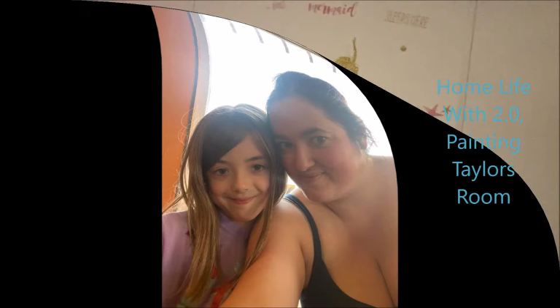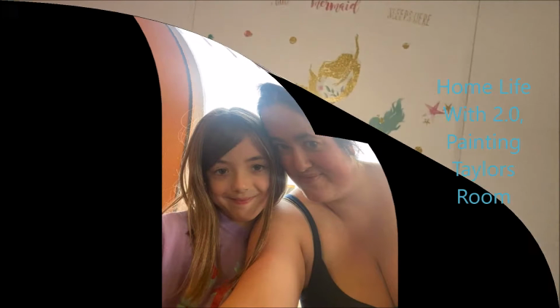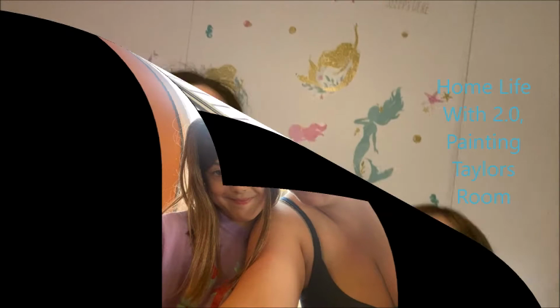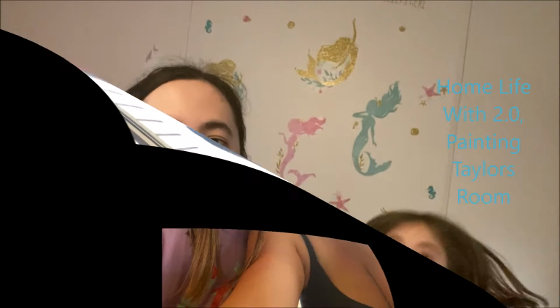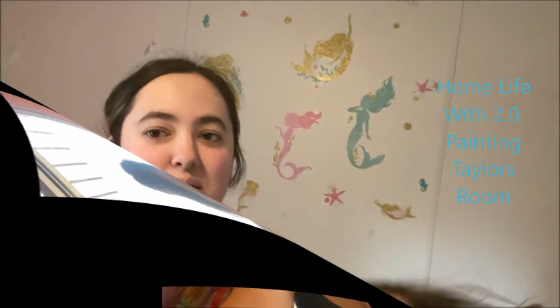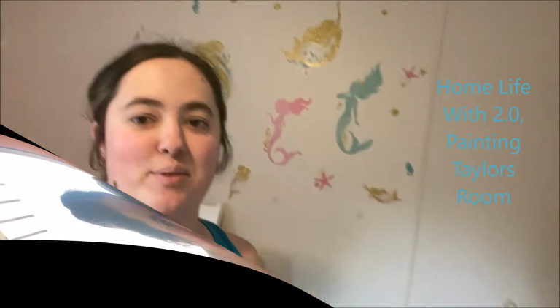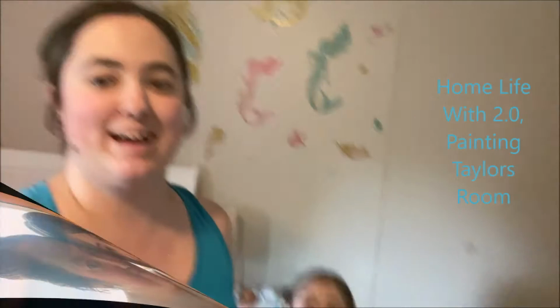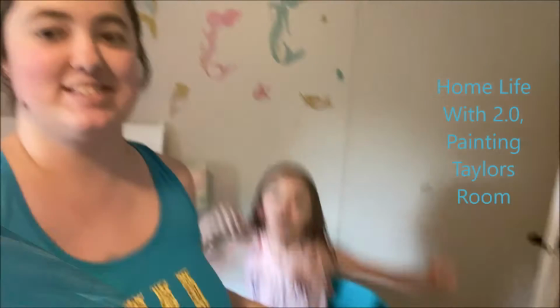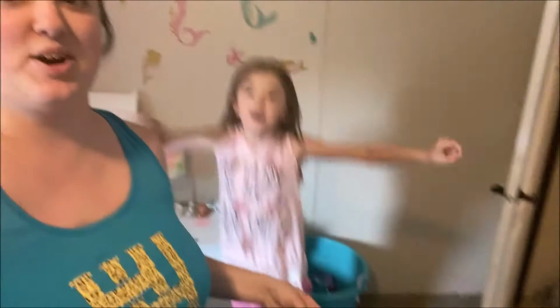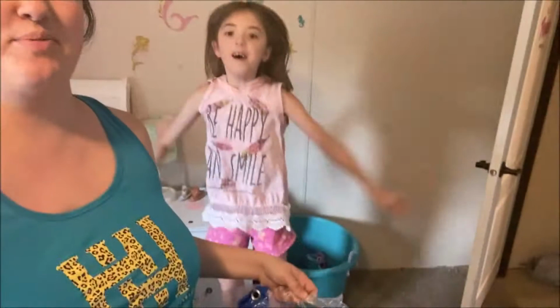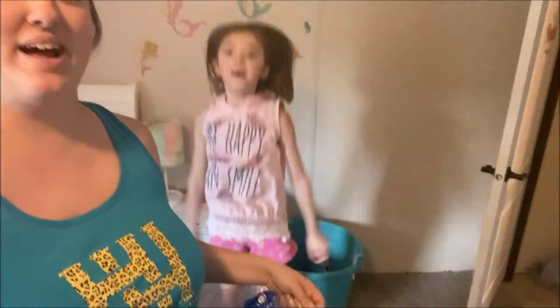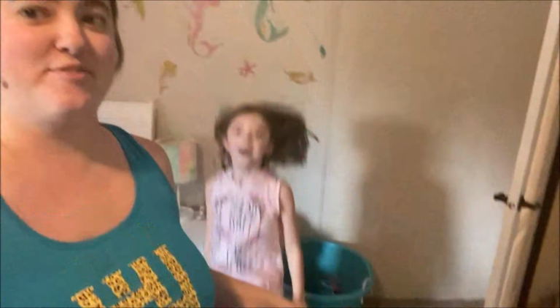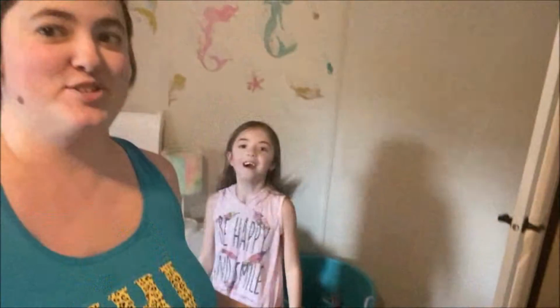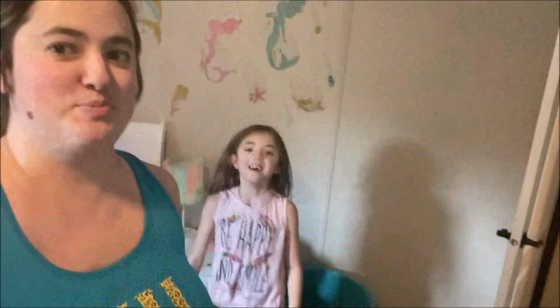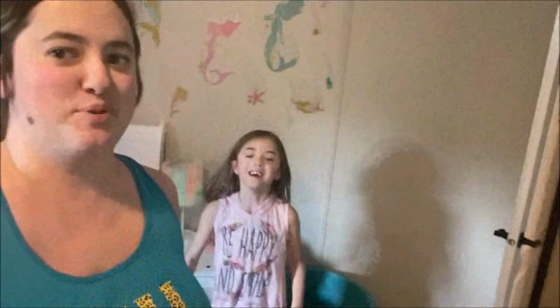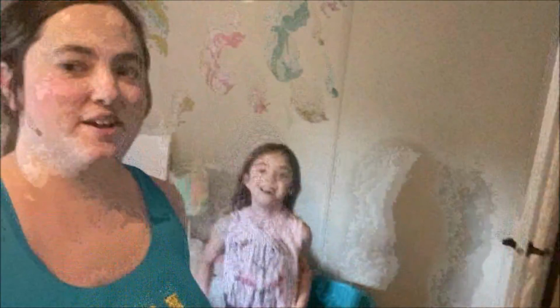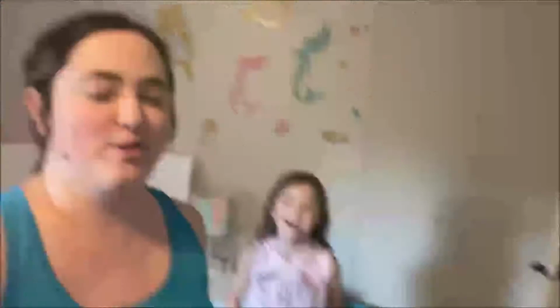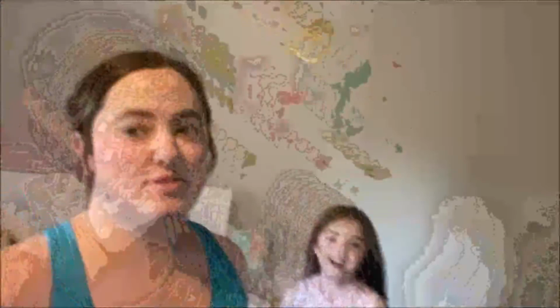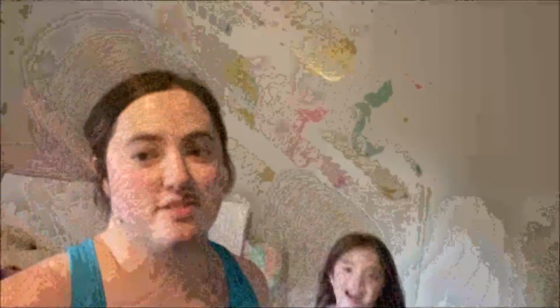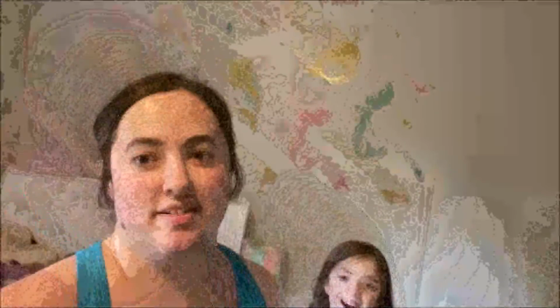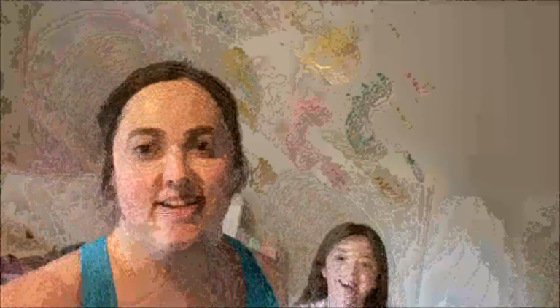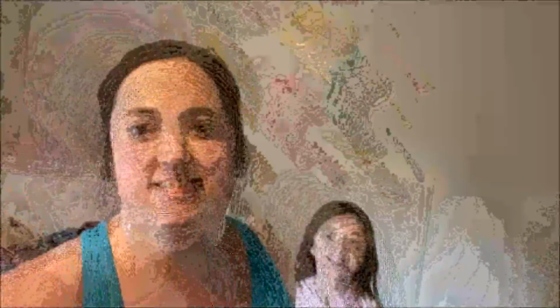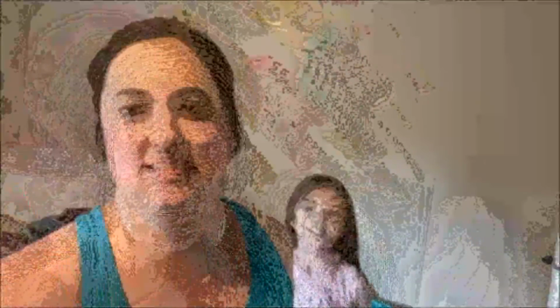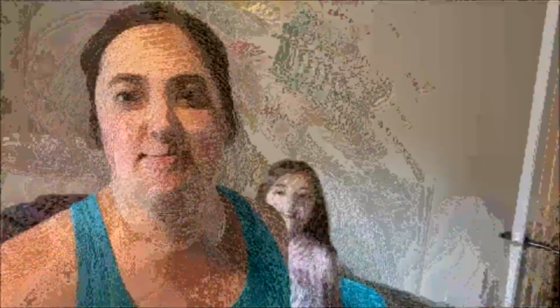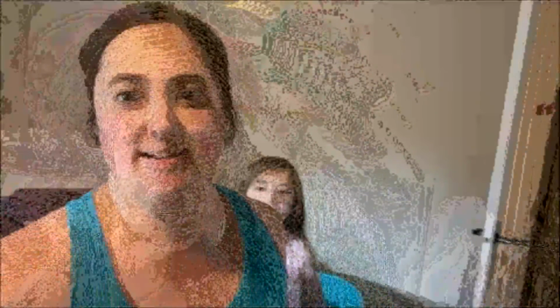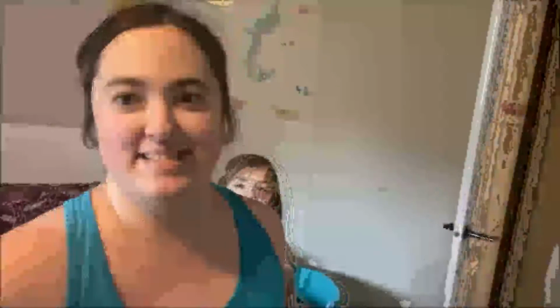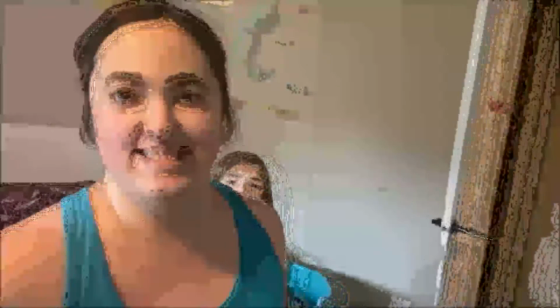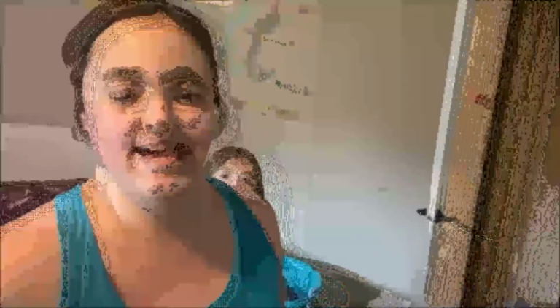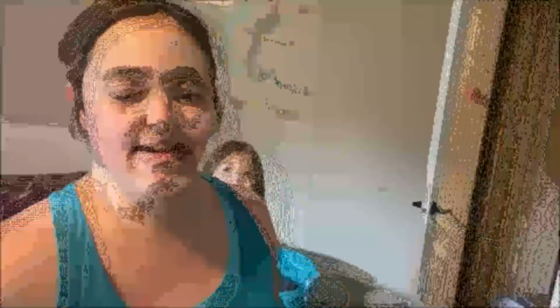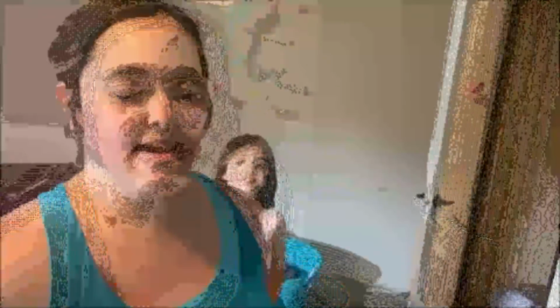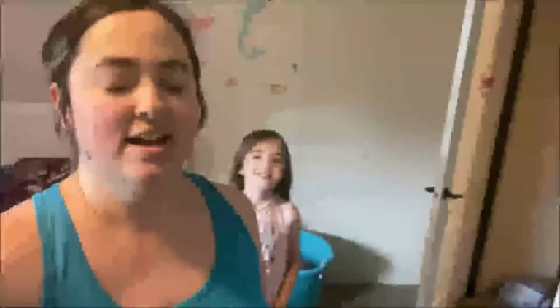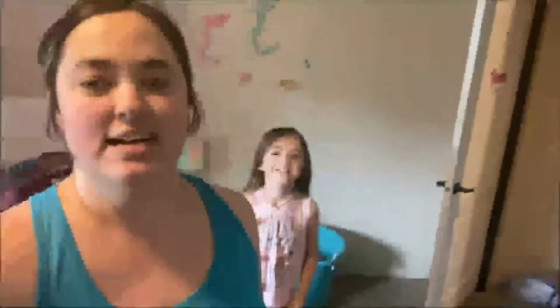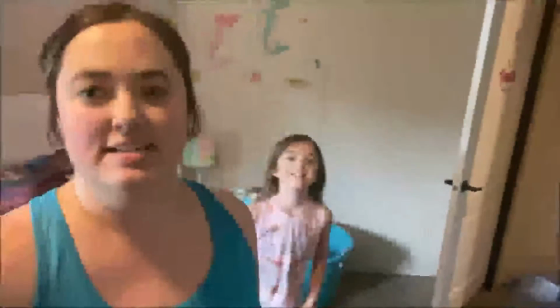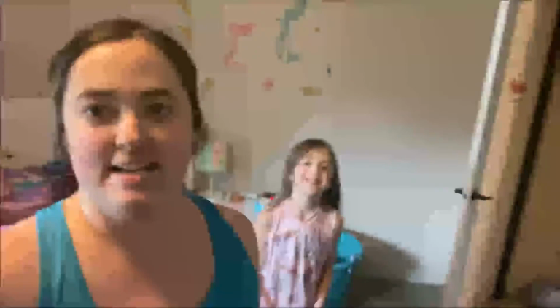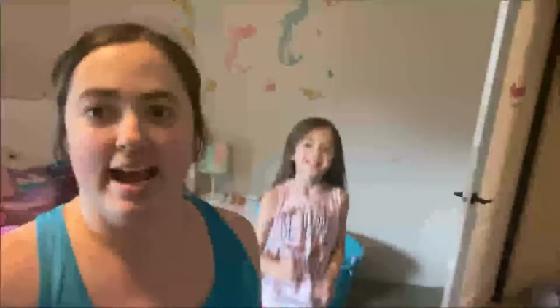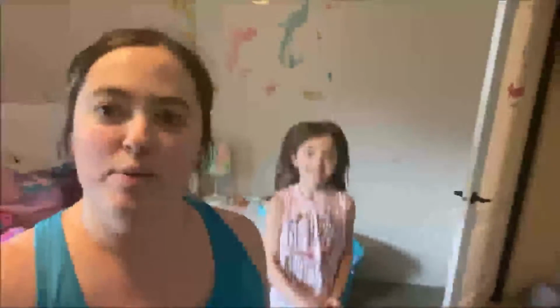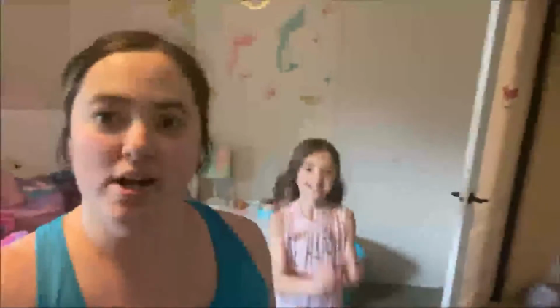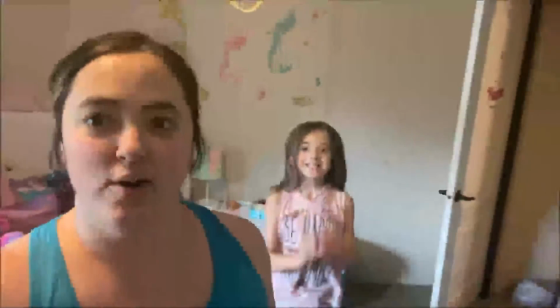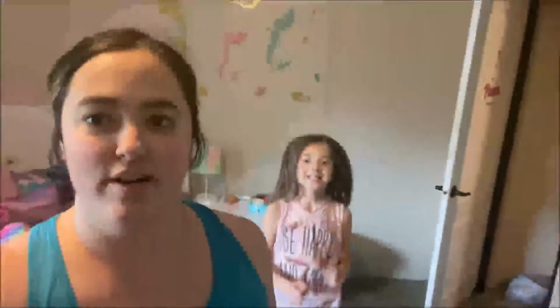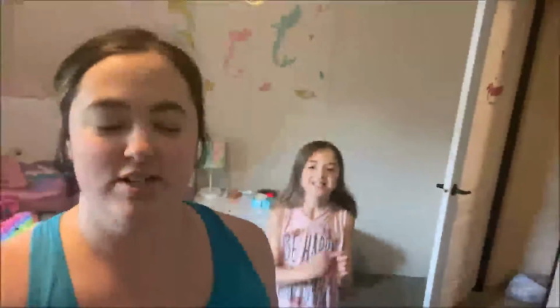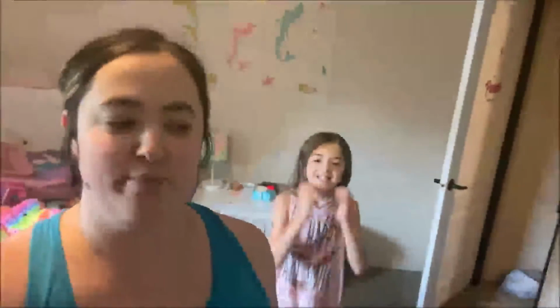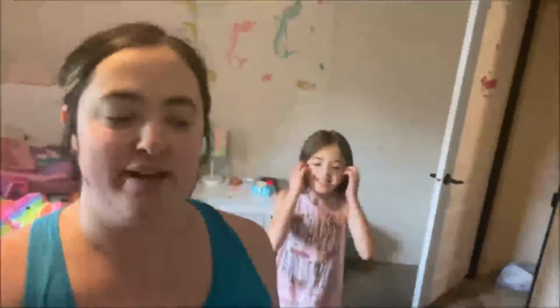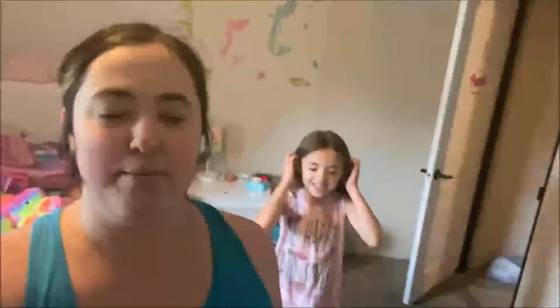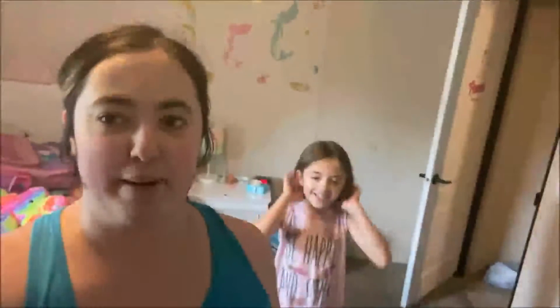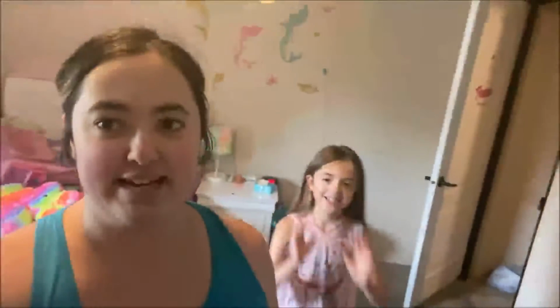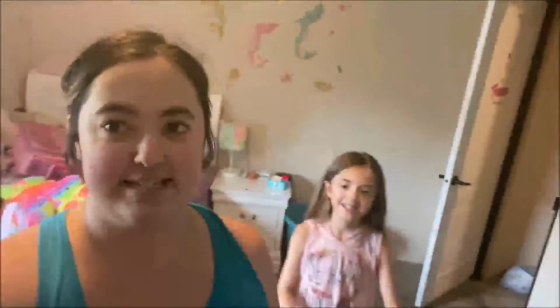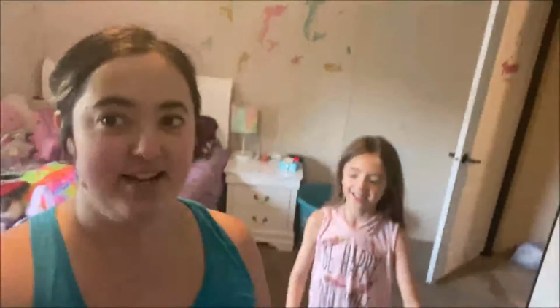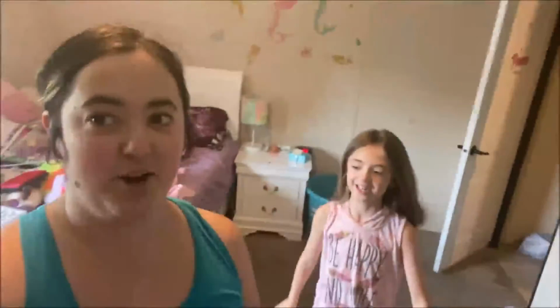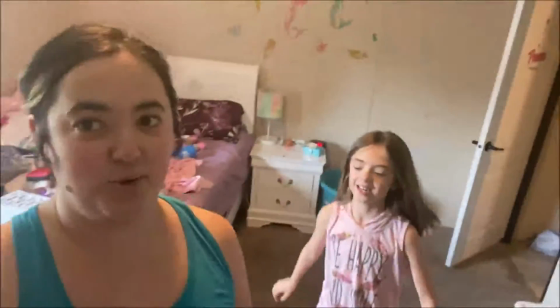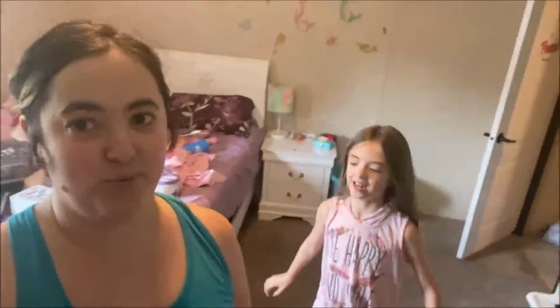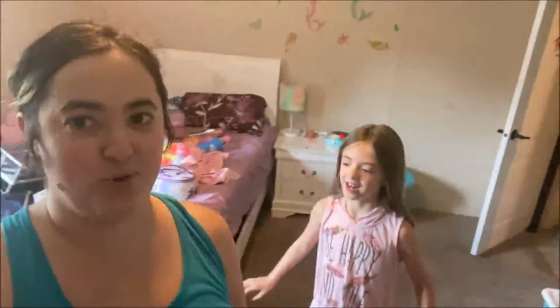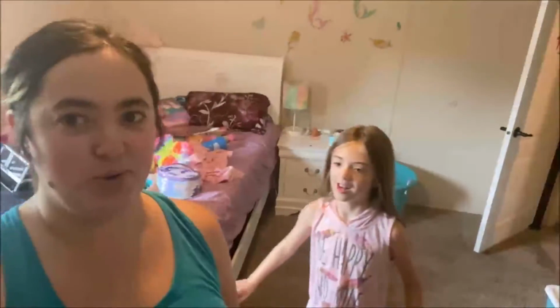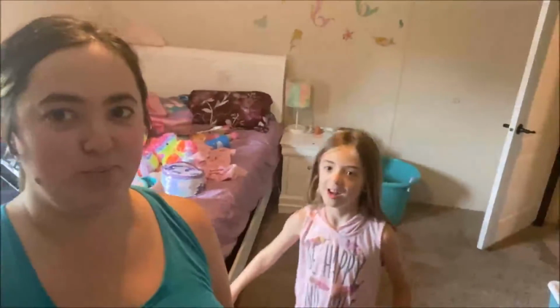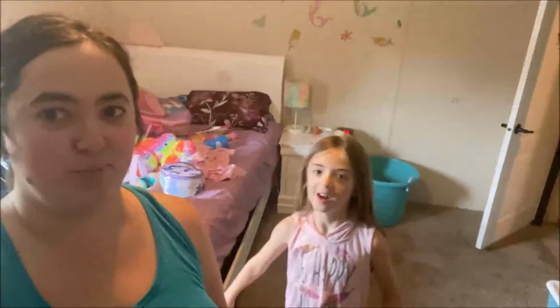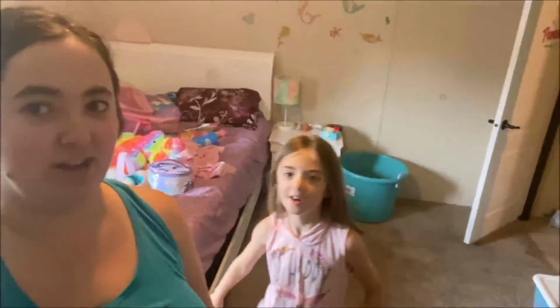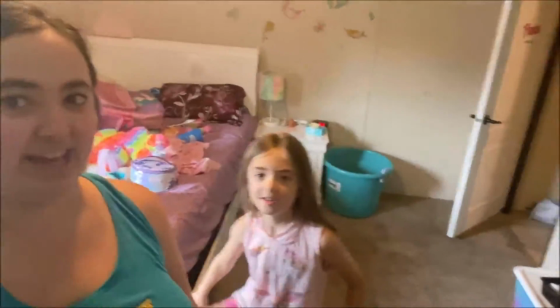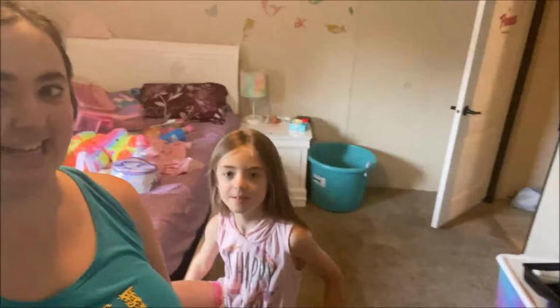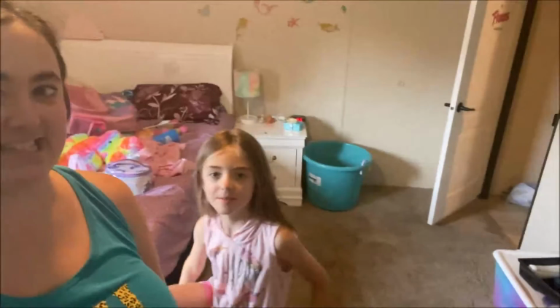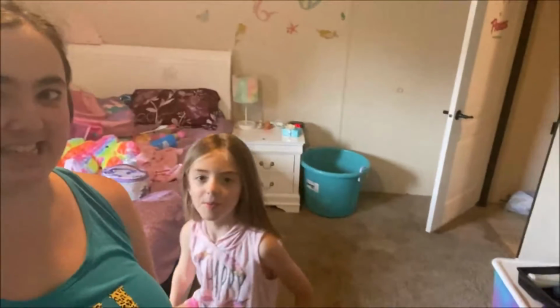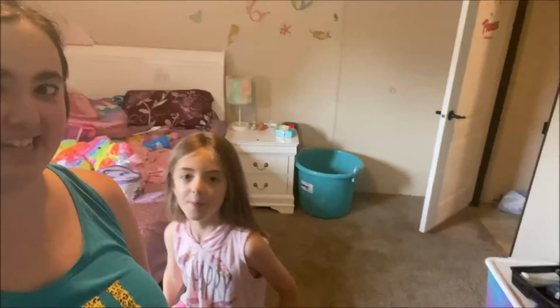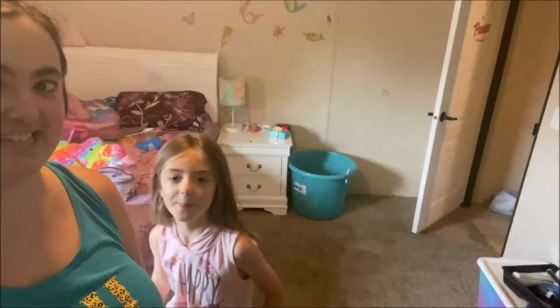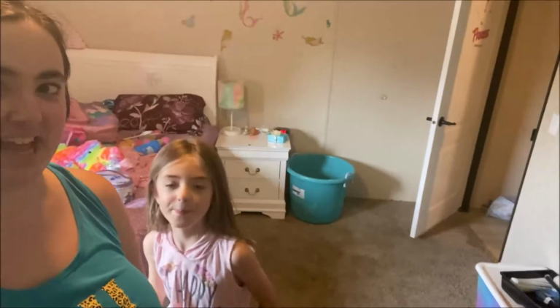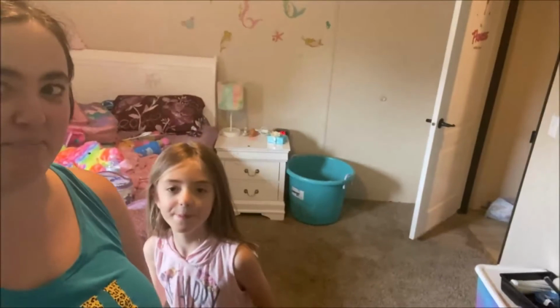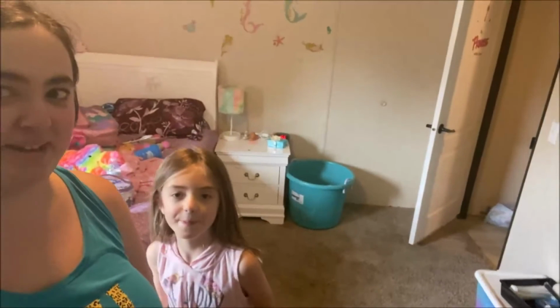Hi, and welcome back to Home Life with 2.0. Sorry, somebody's excited. Today we're going to be painting her room, hence the excitement.